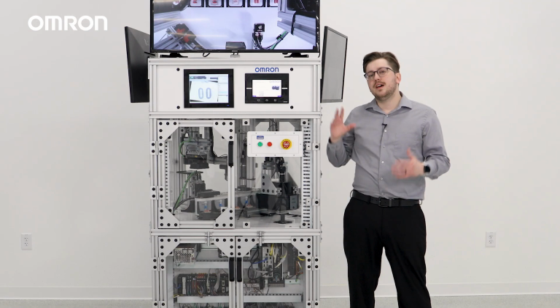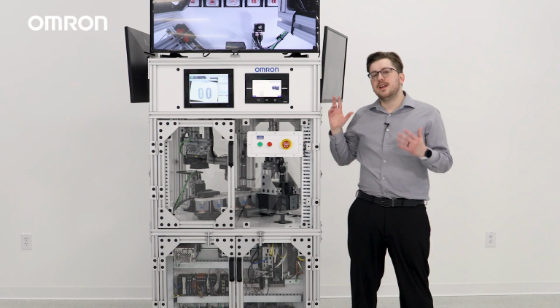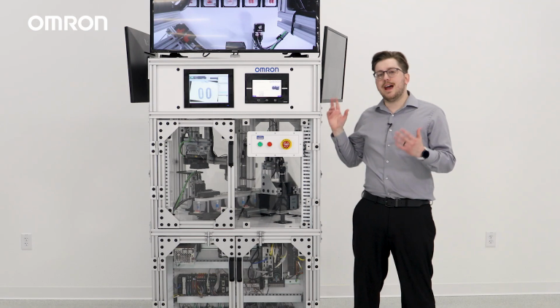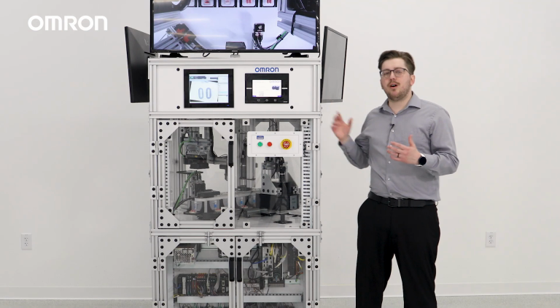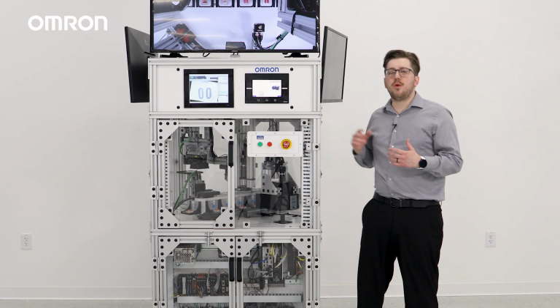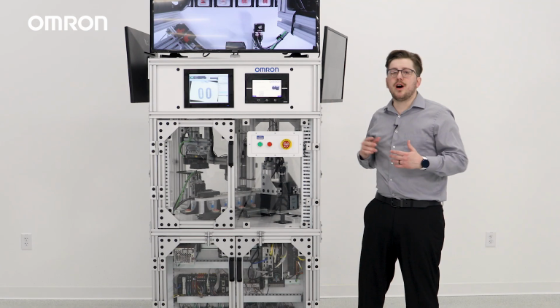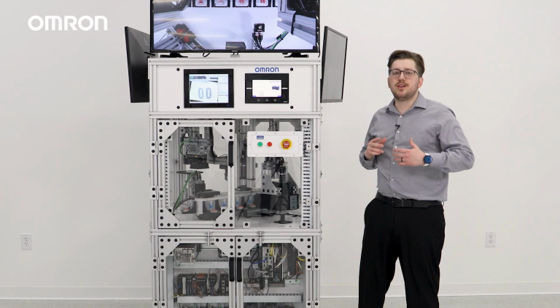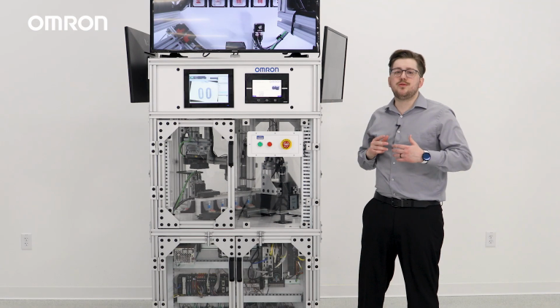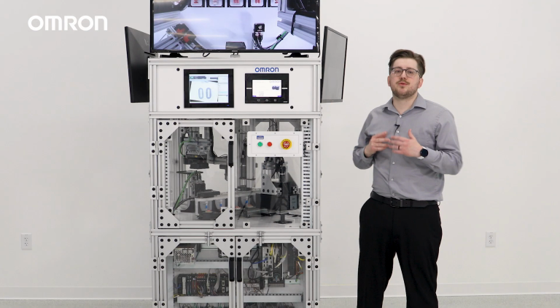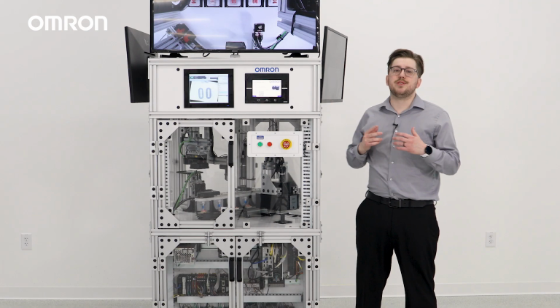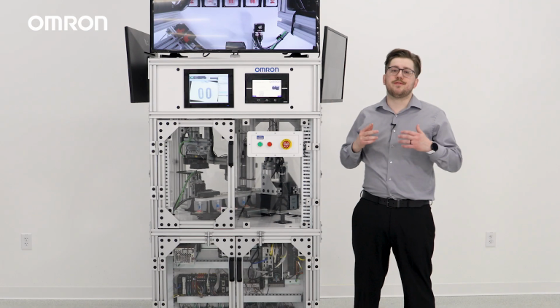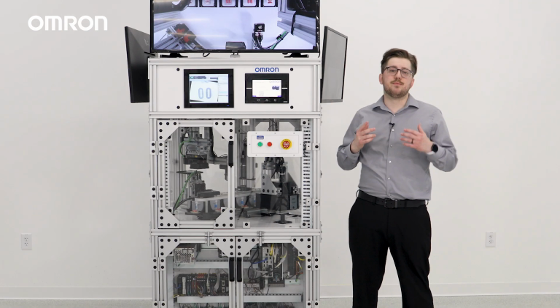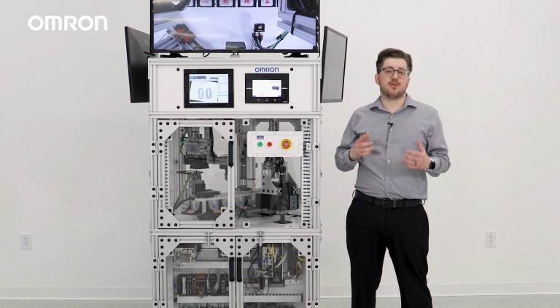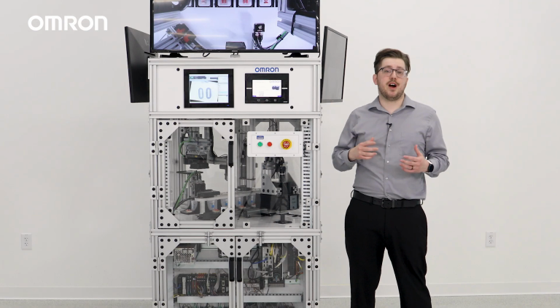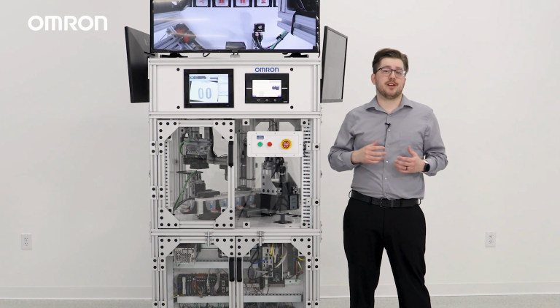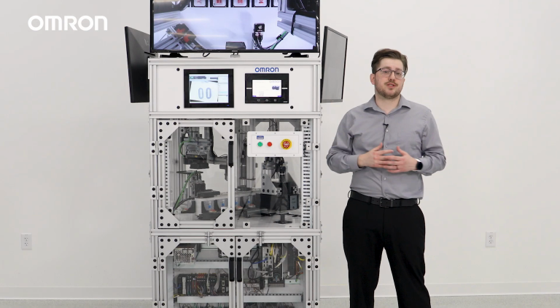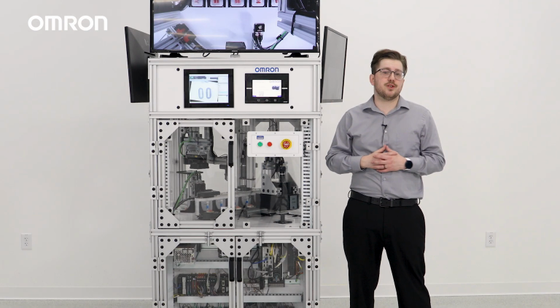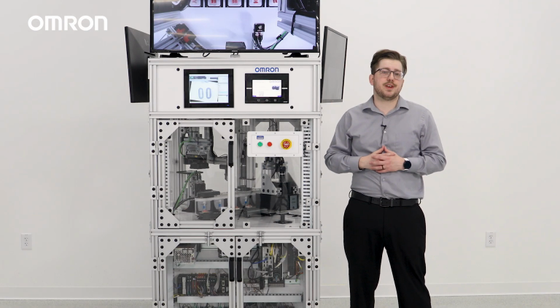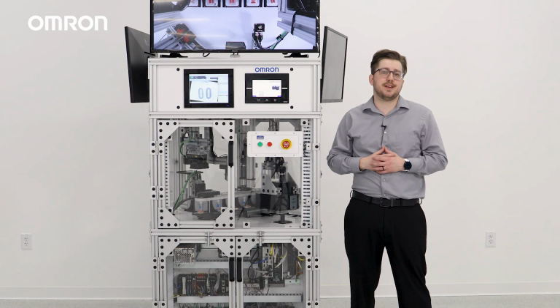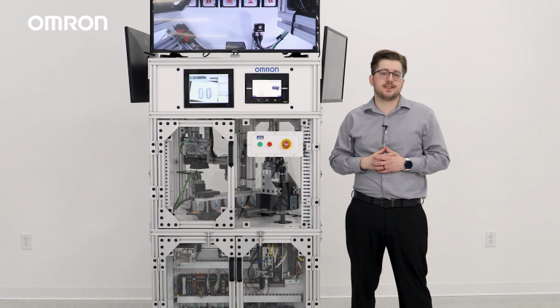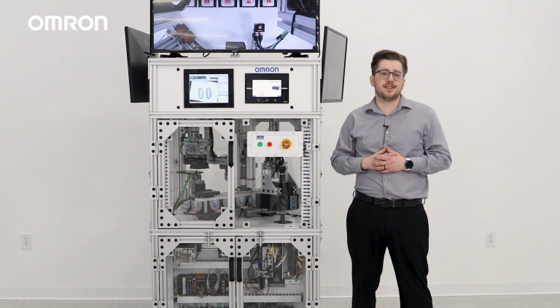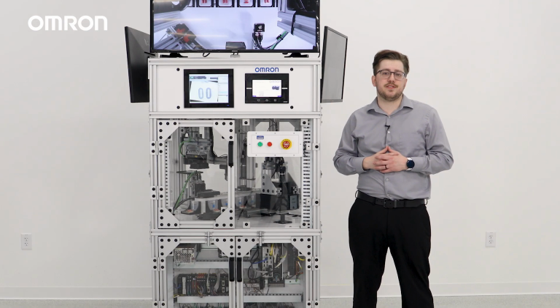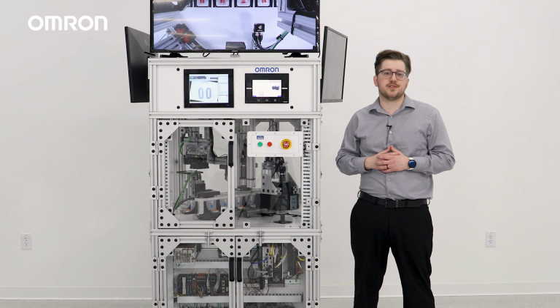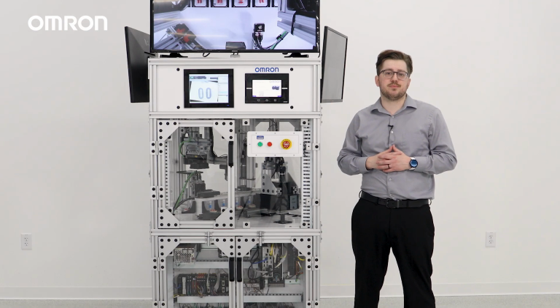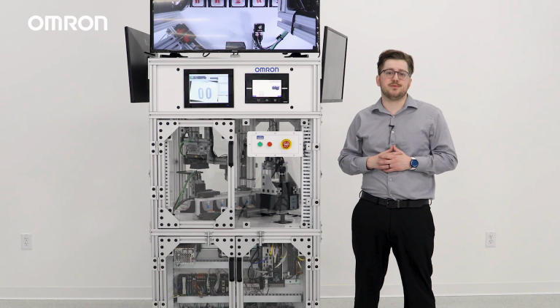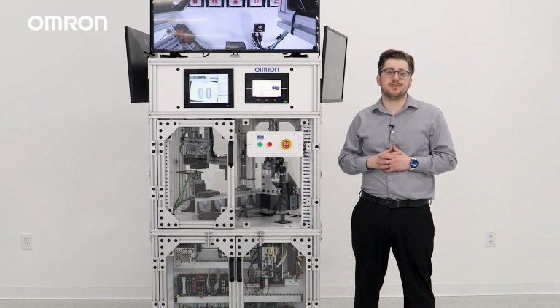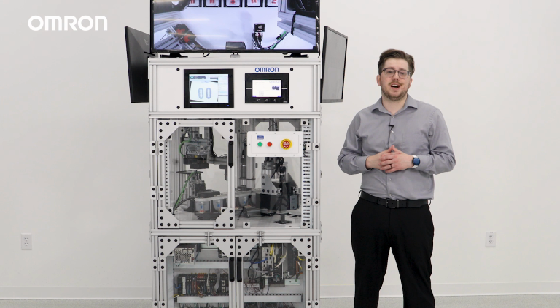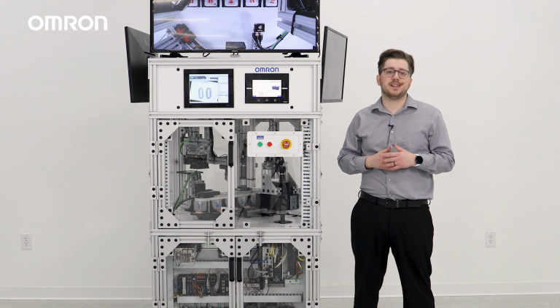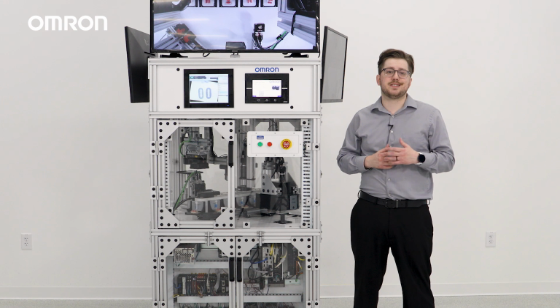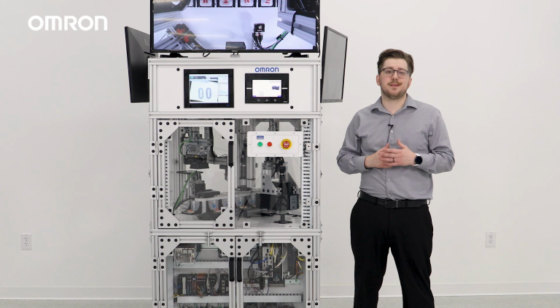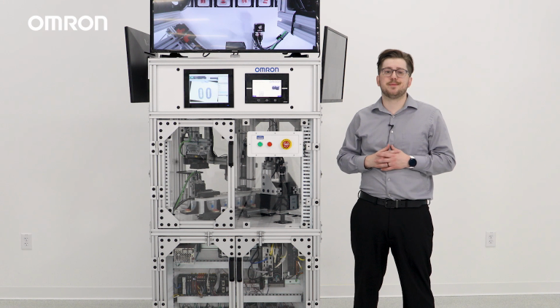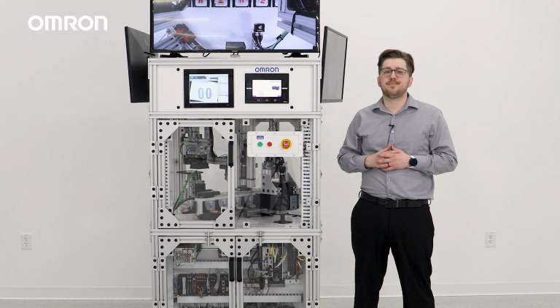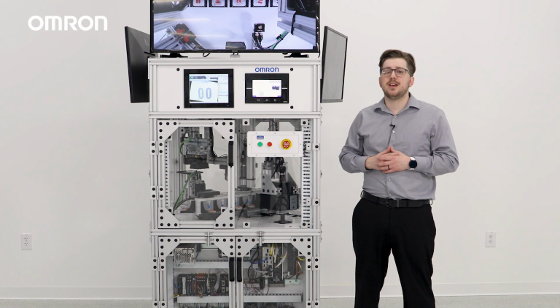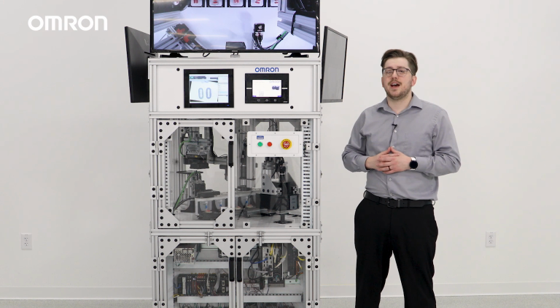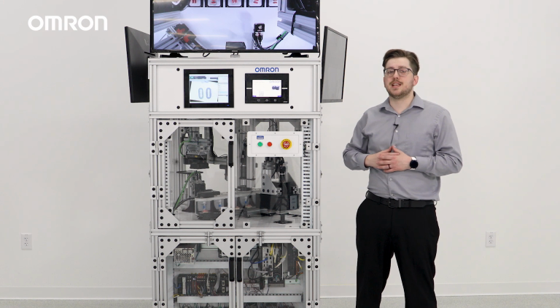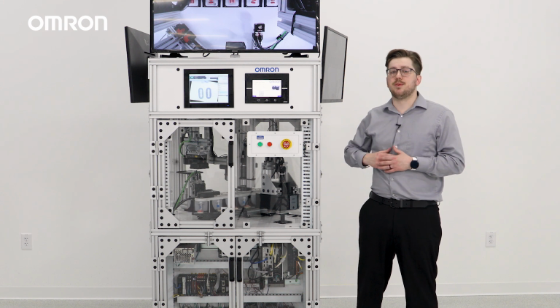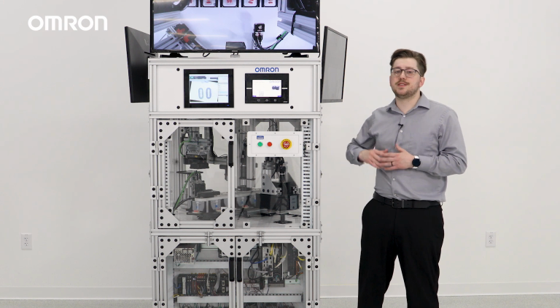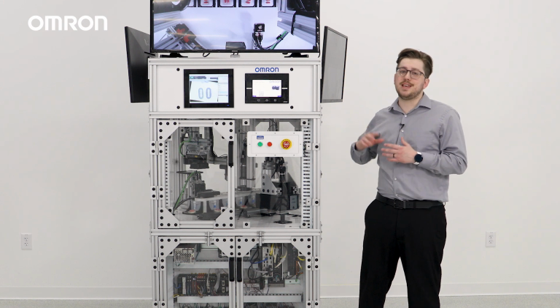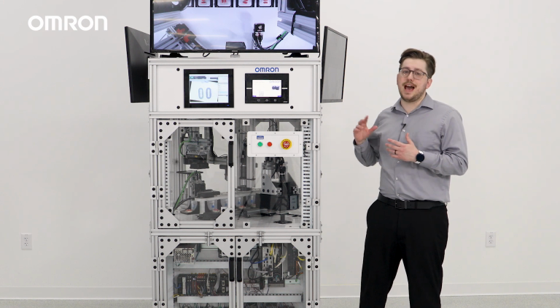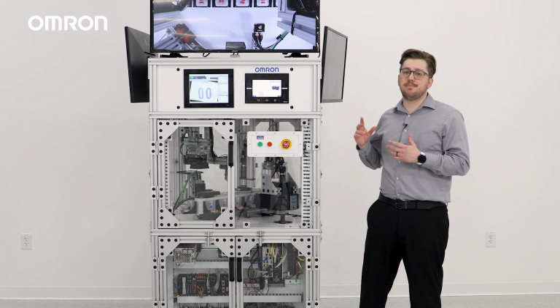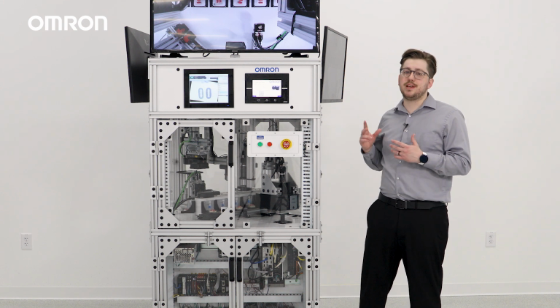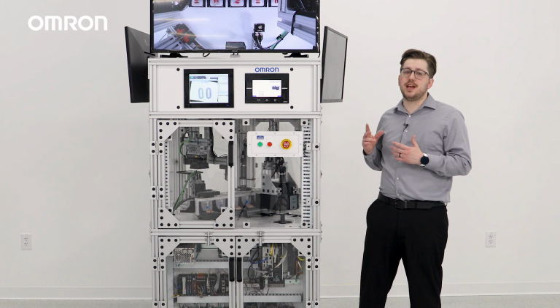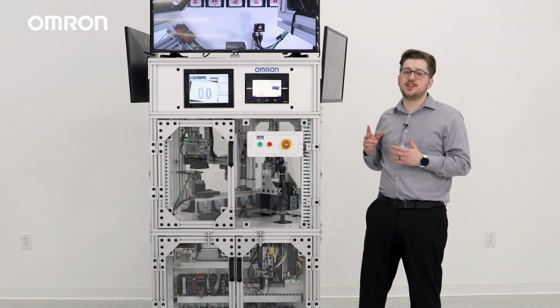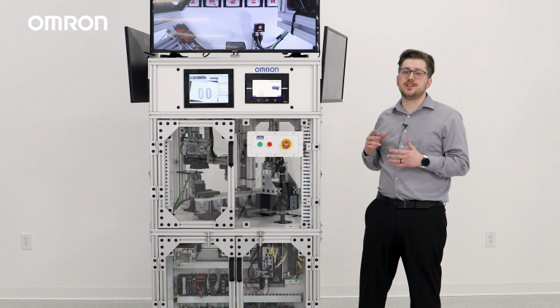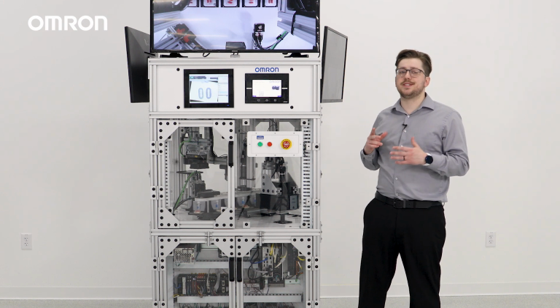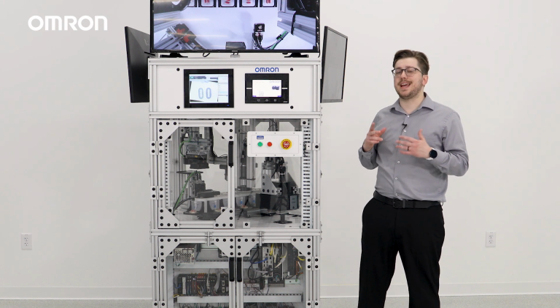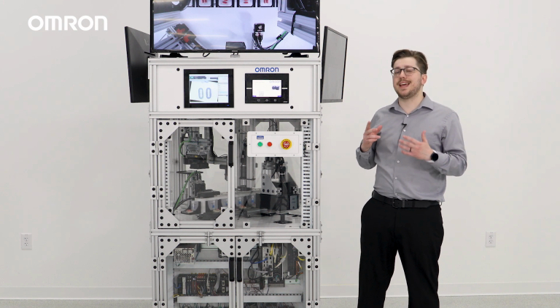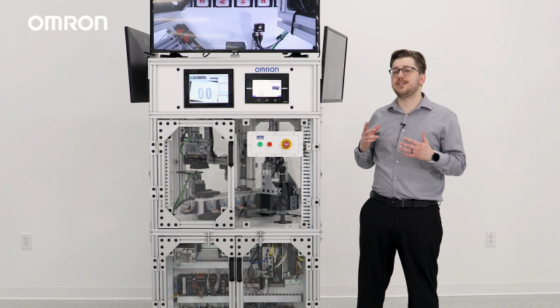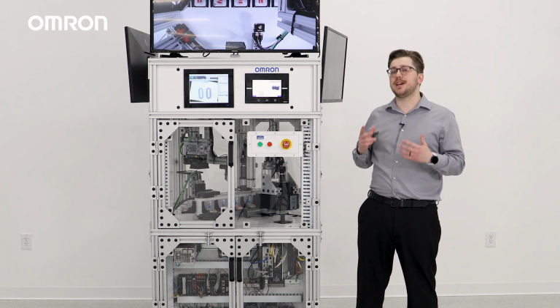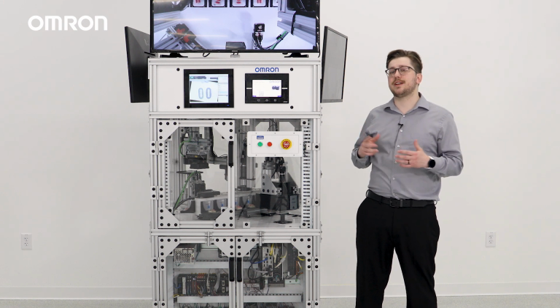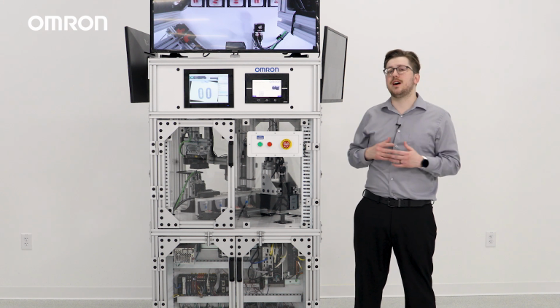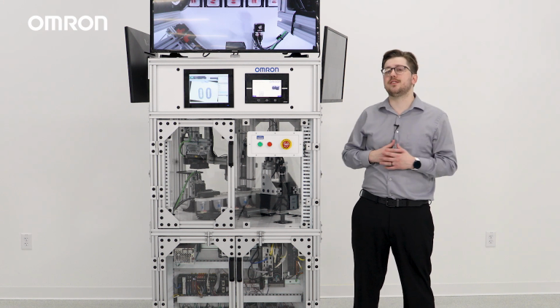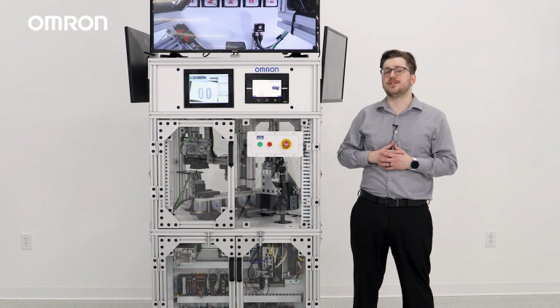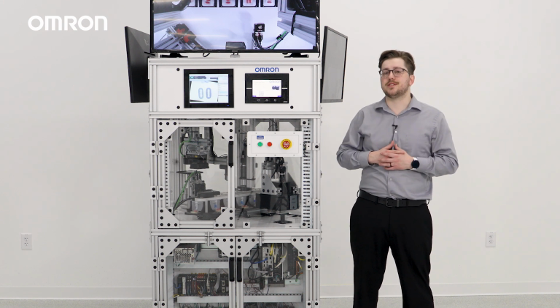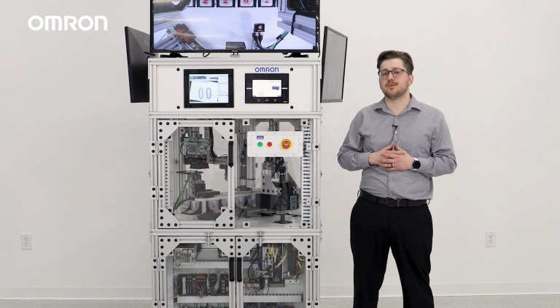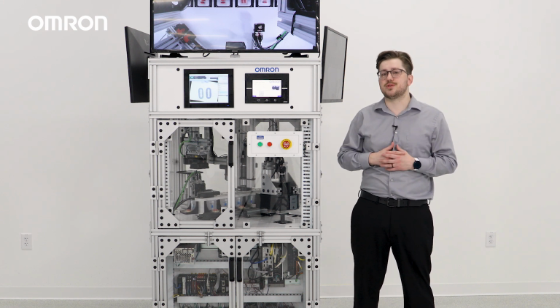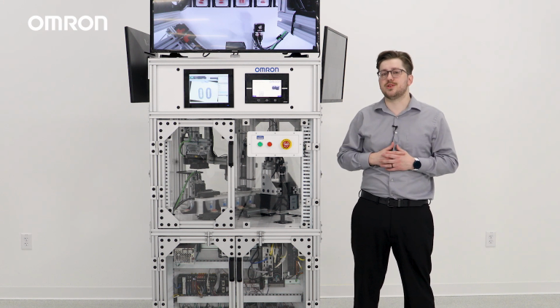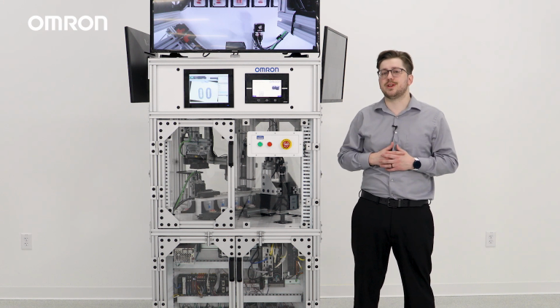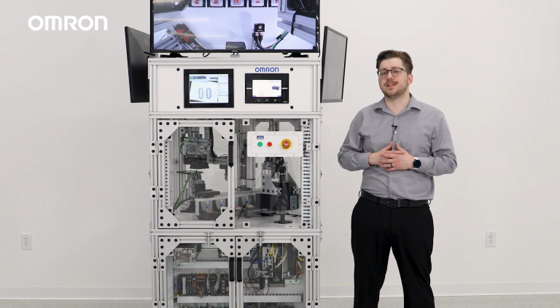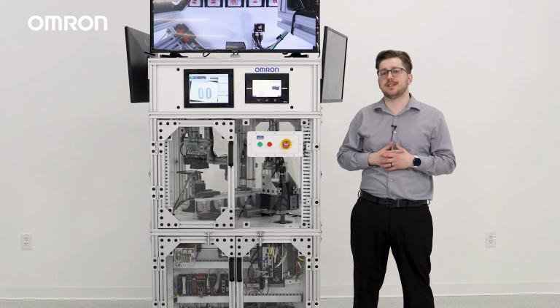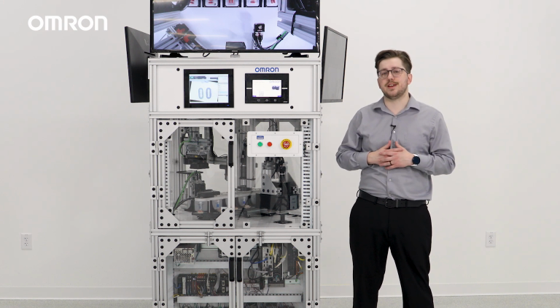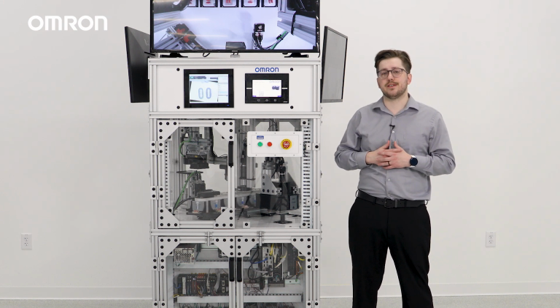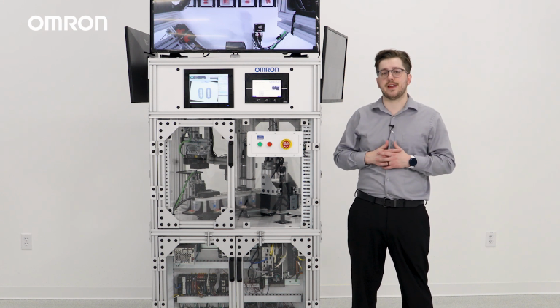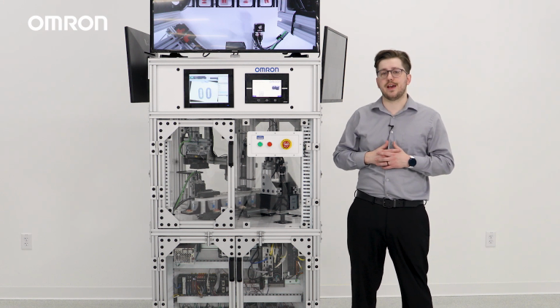Now I'll walk you through the different products showcased in the Vision Proof of Concept, as well as the applications and the technologies that we're showcasing here today.